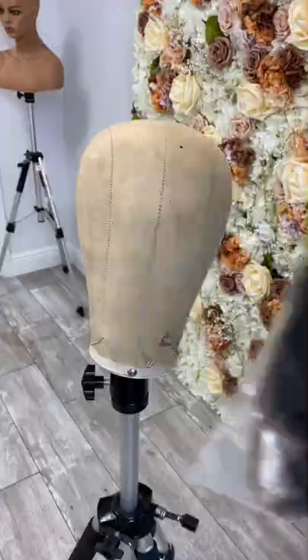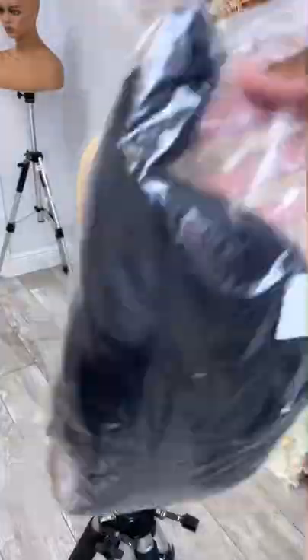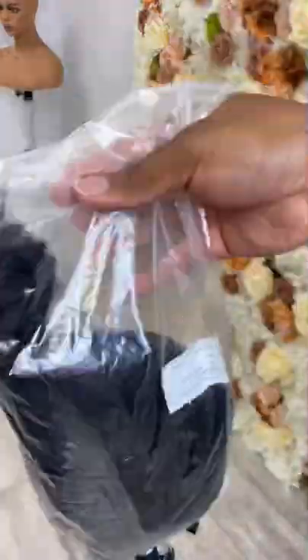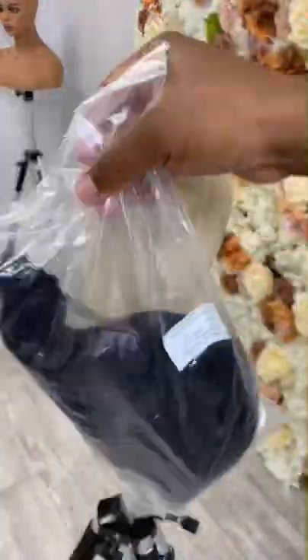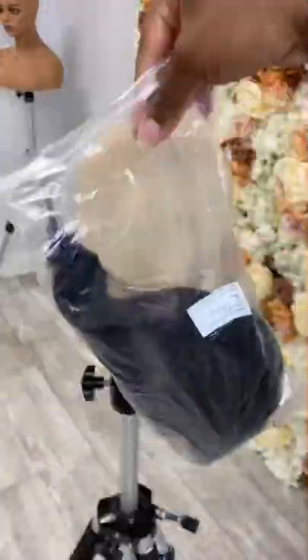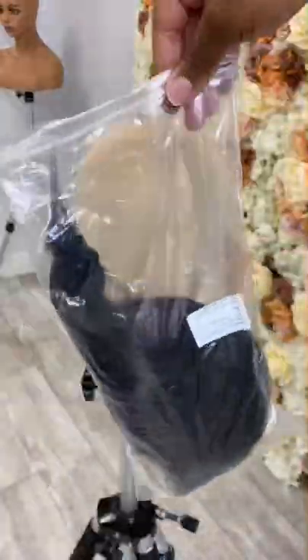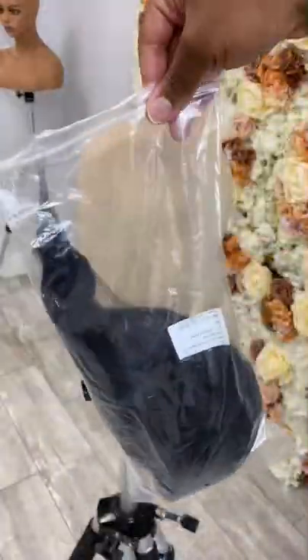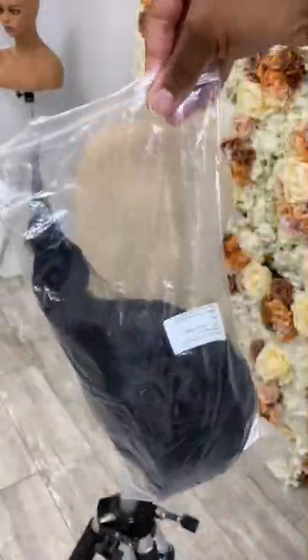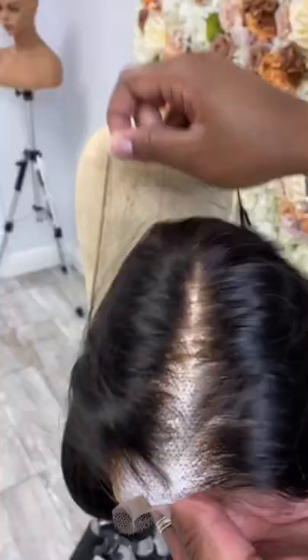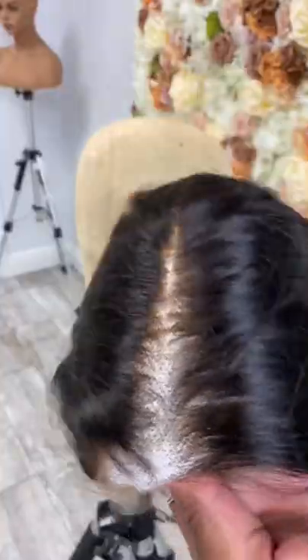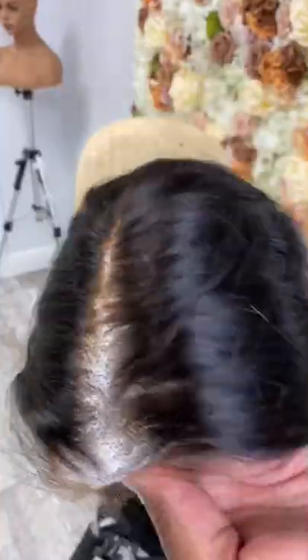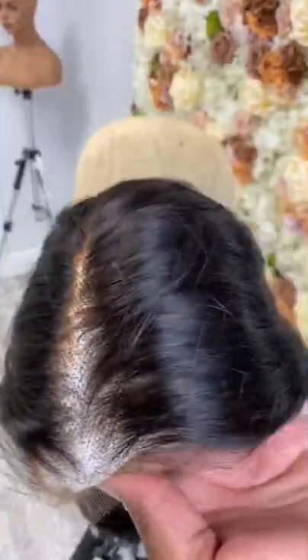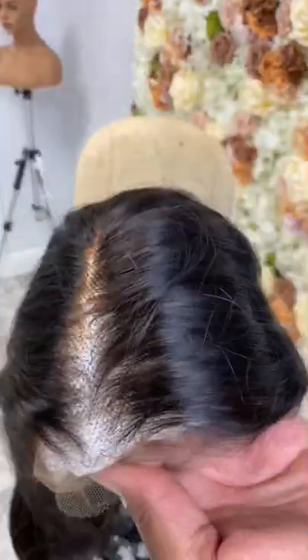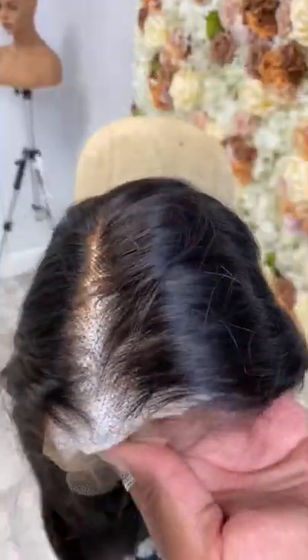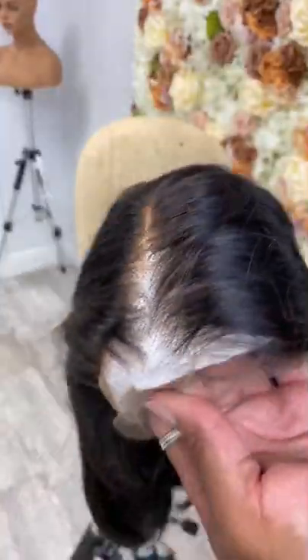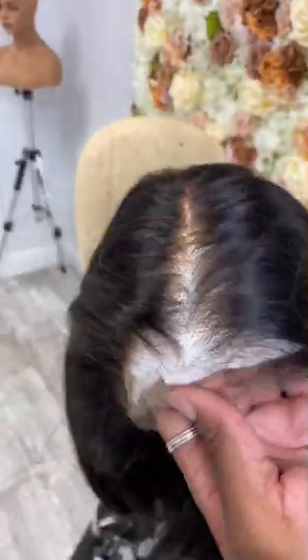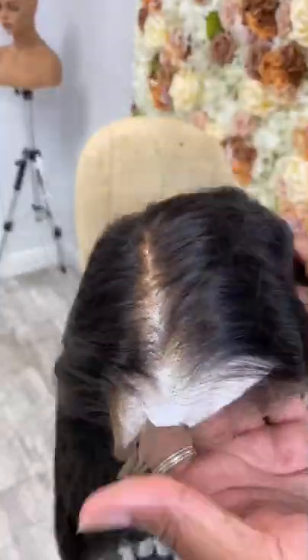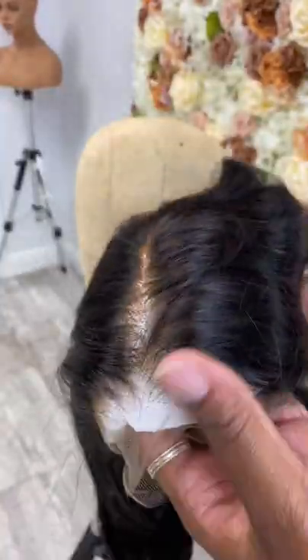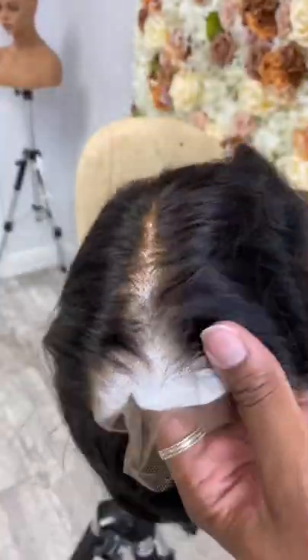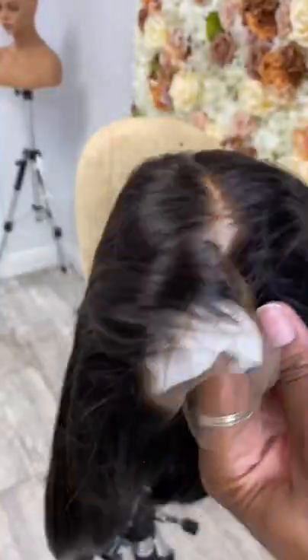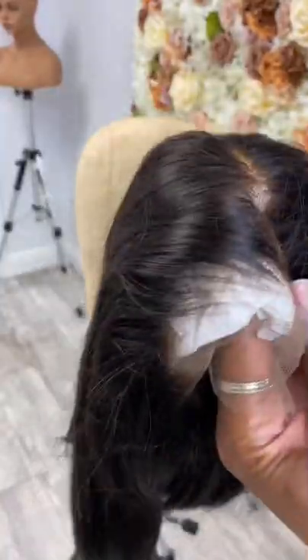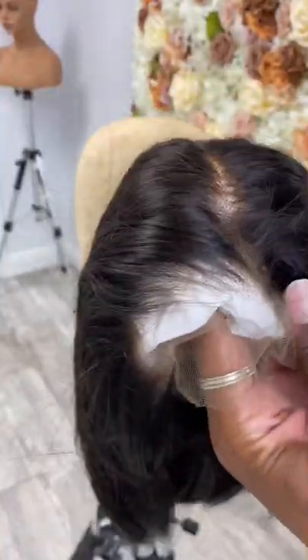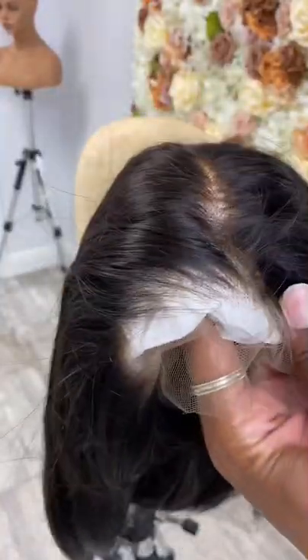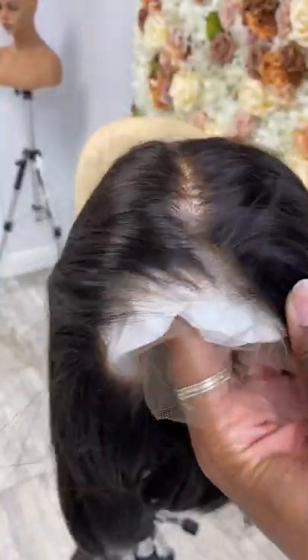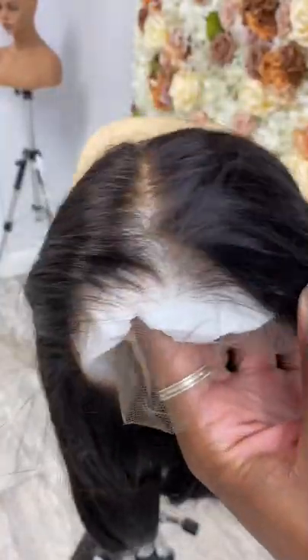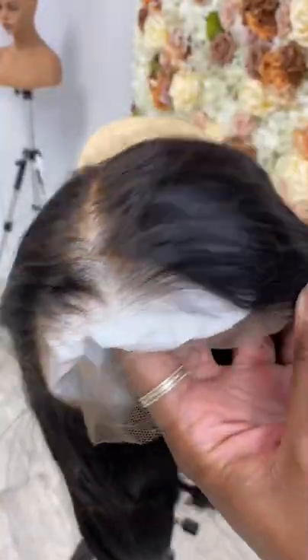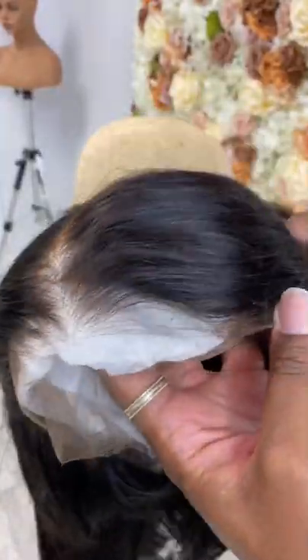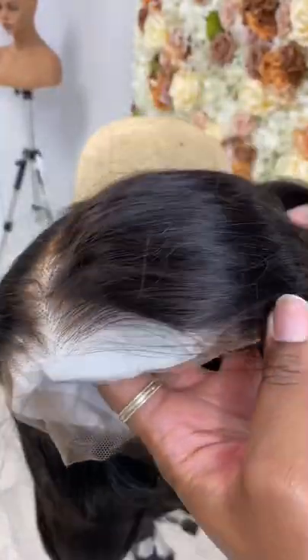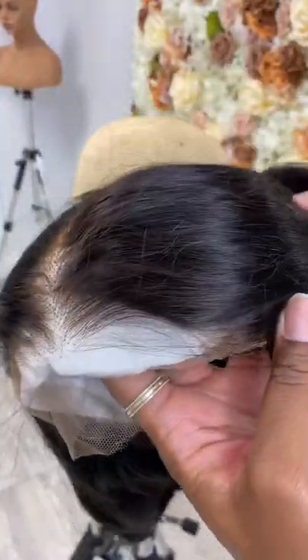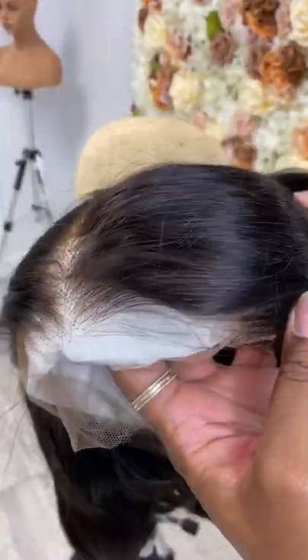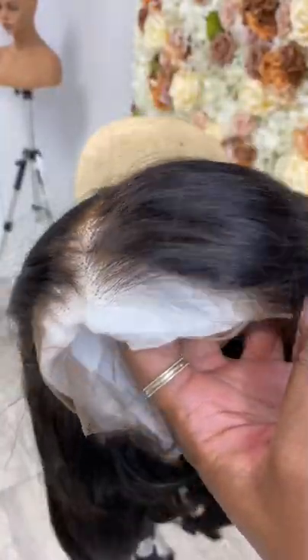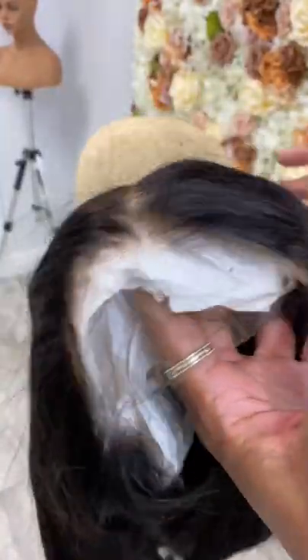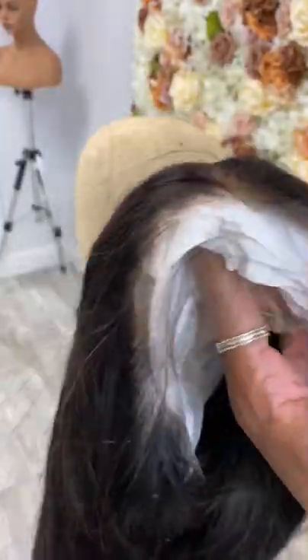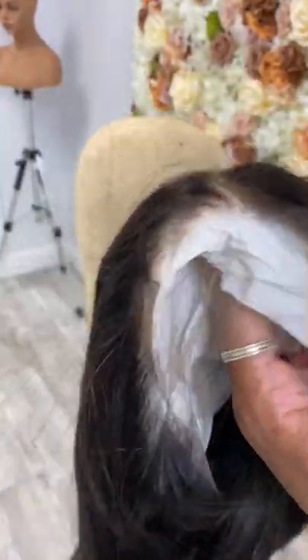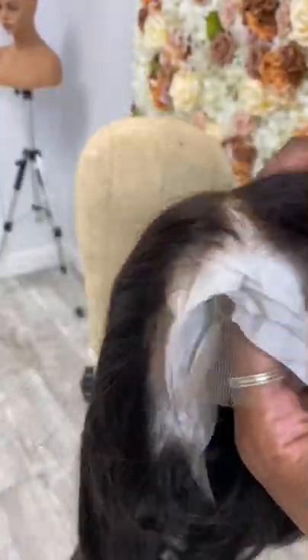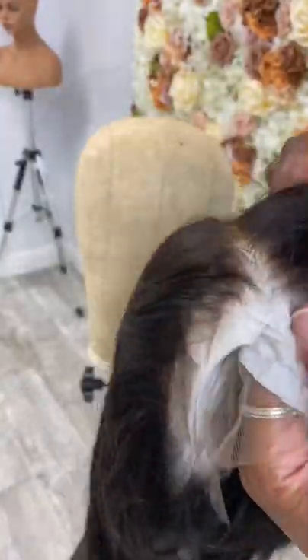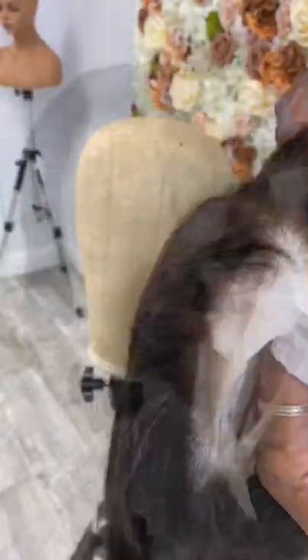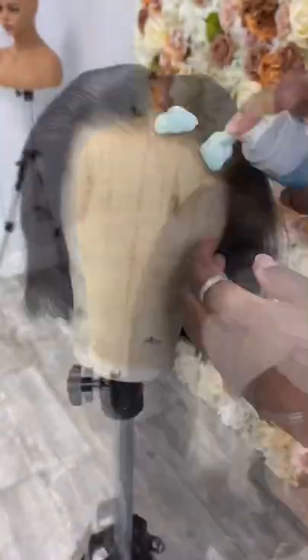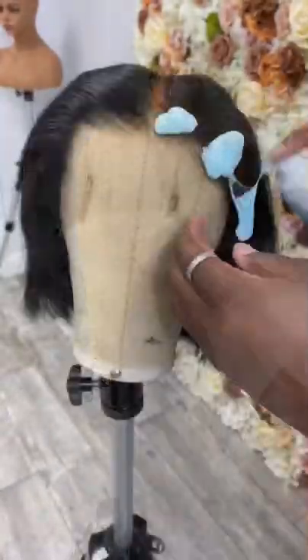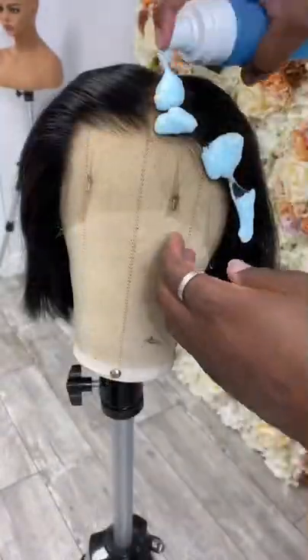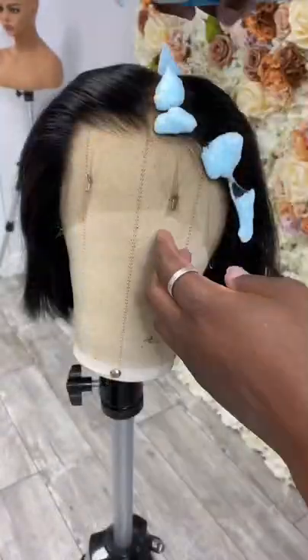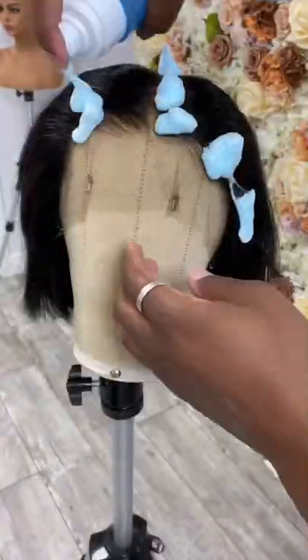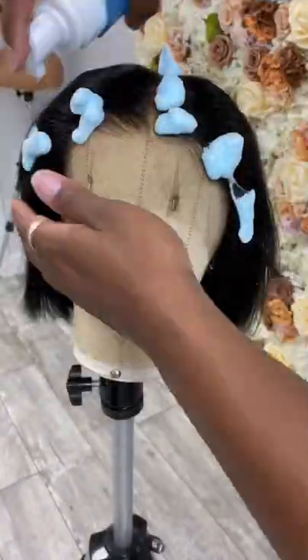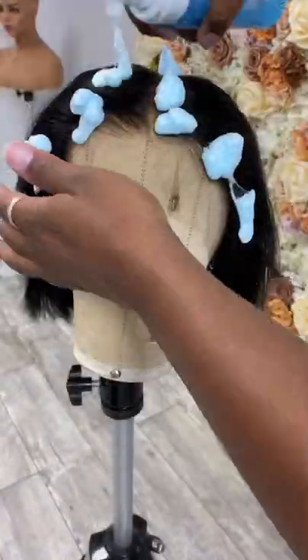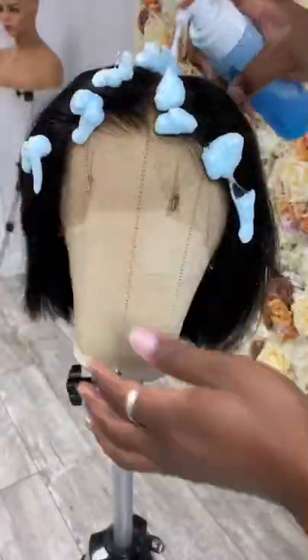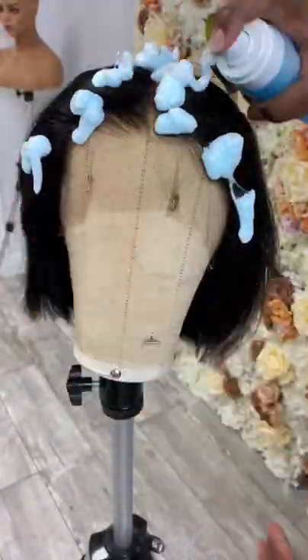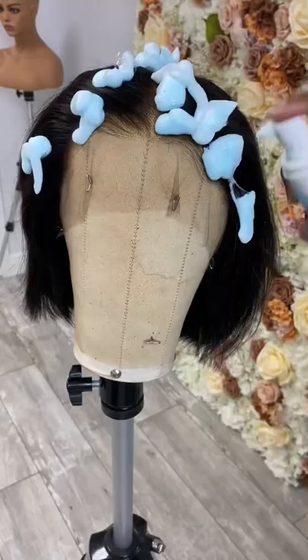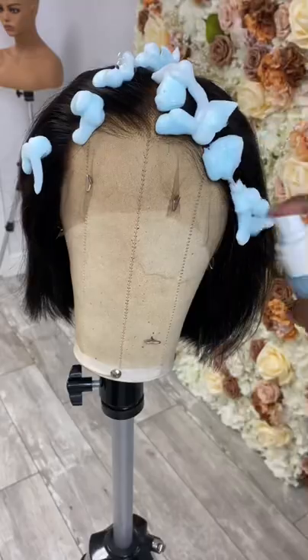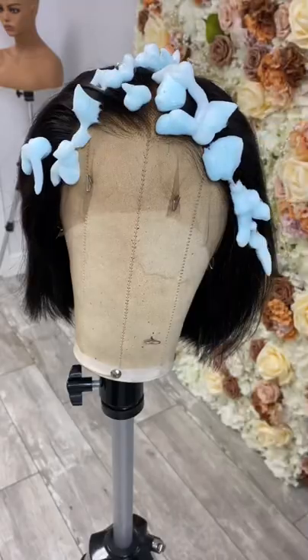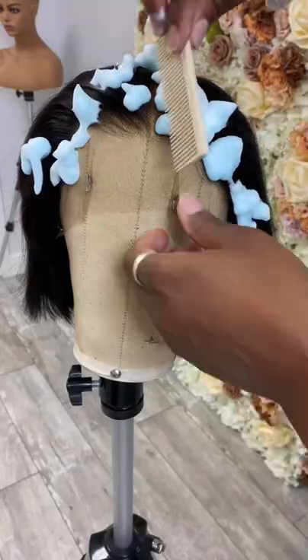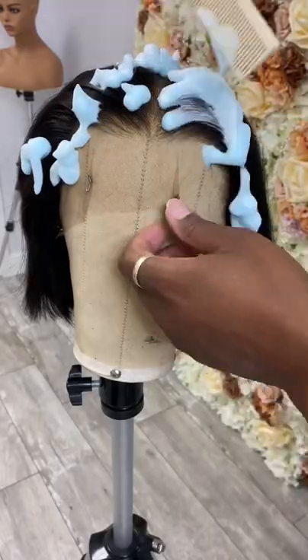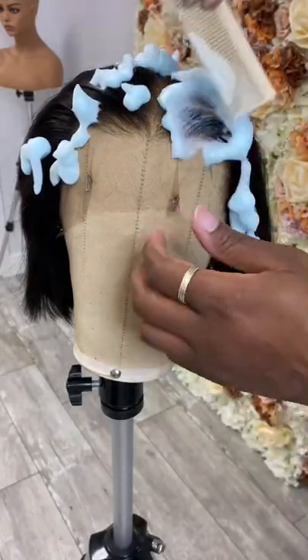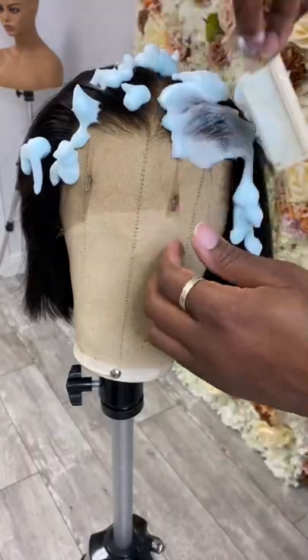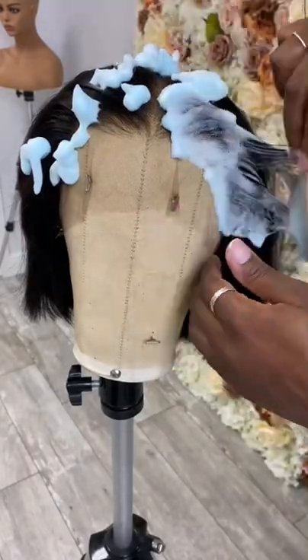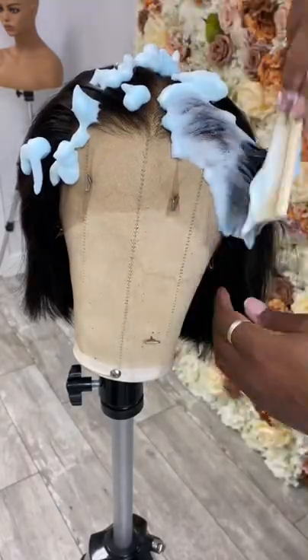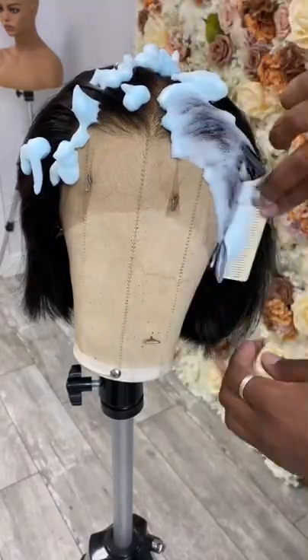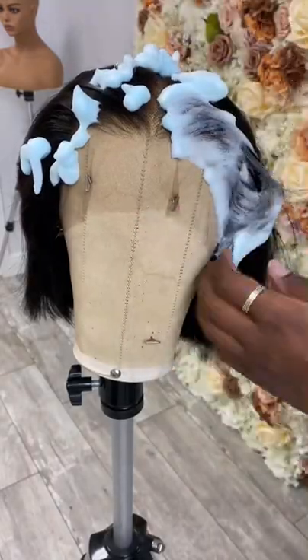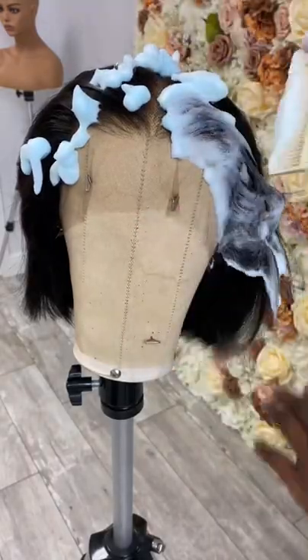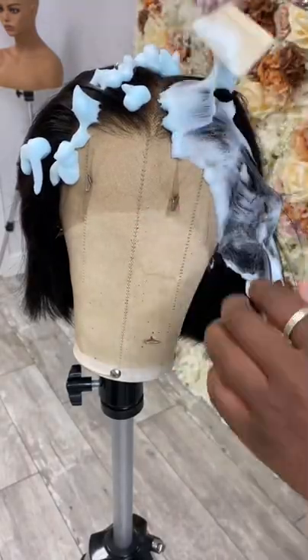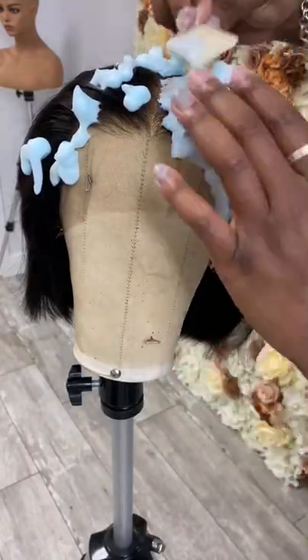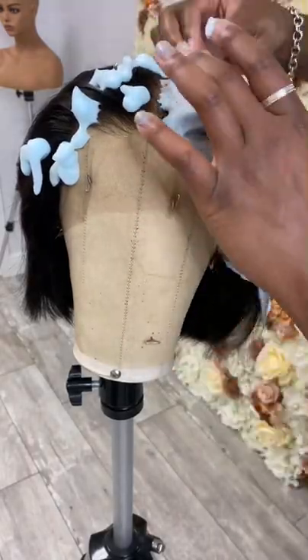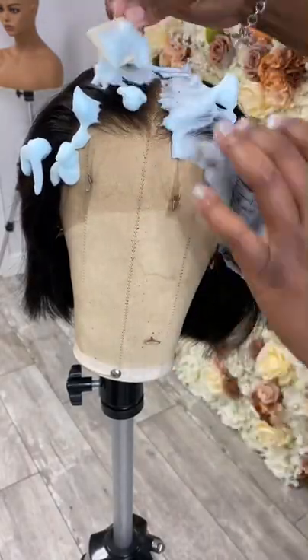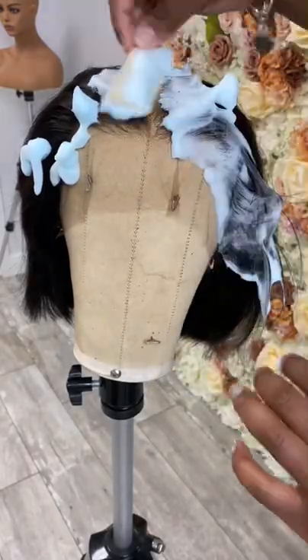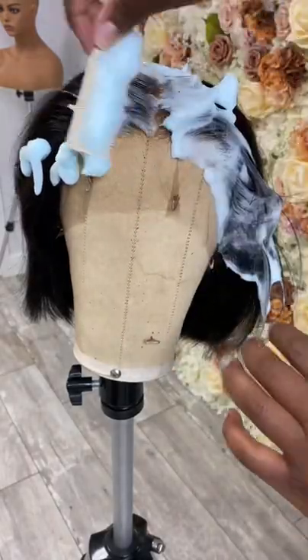Let's customize a cami wig for my client. This is what it looks like straight out of the bag. That hairline is flawless, so let's go ahead and set it.